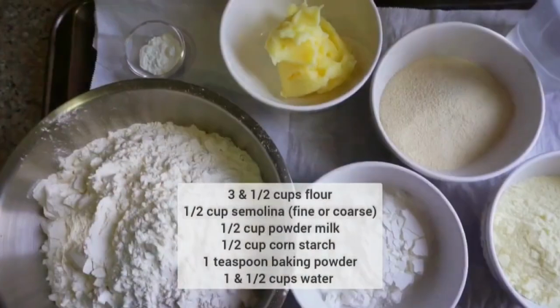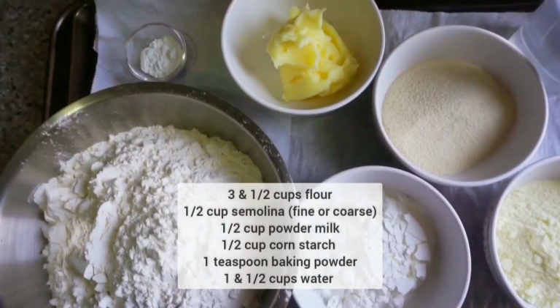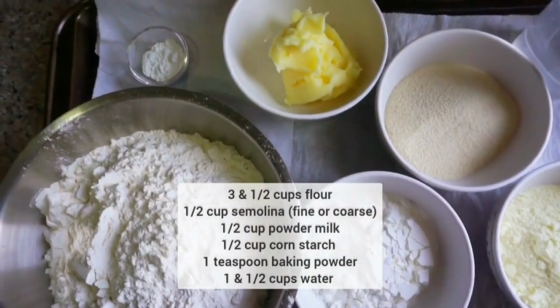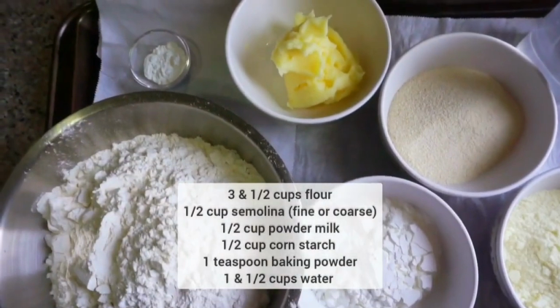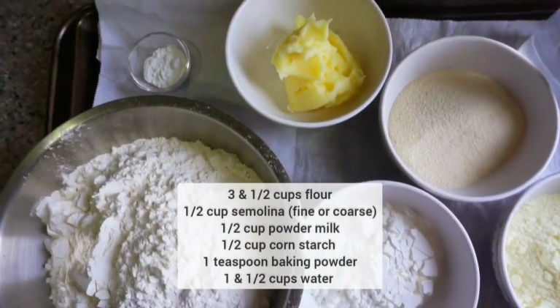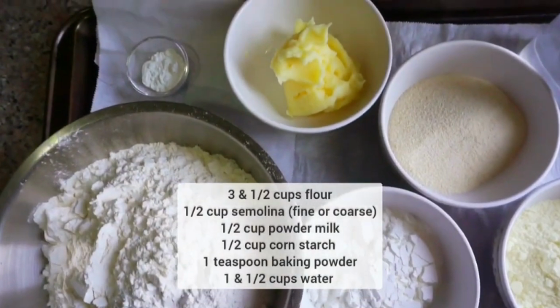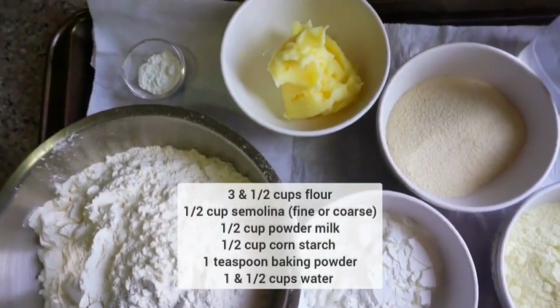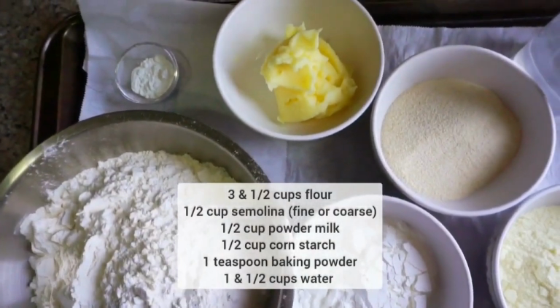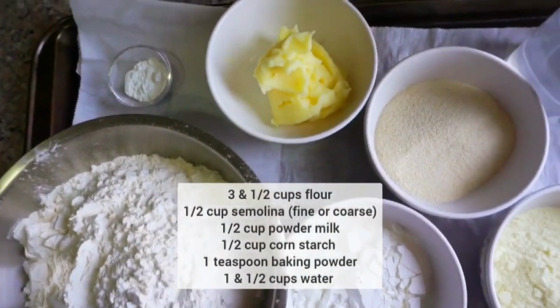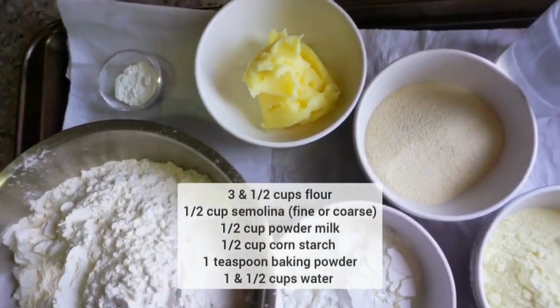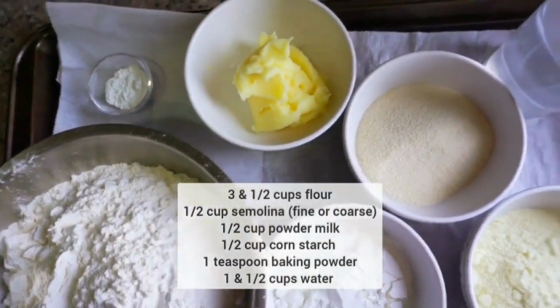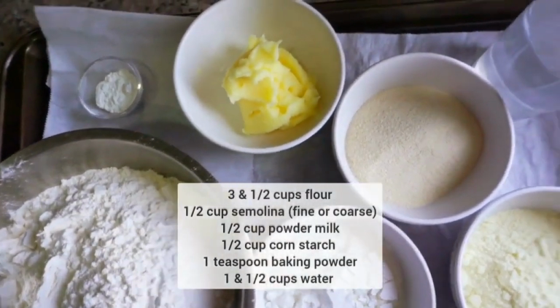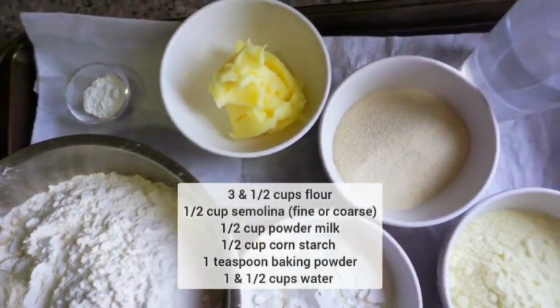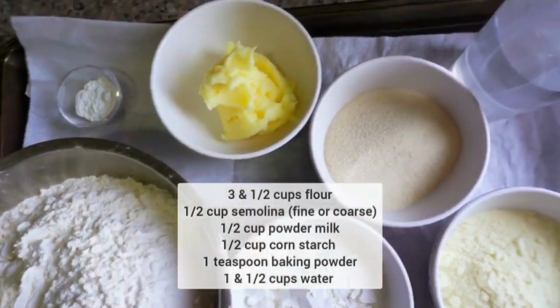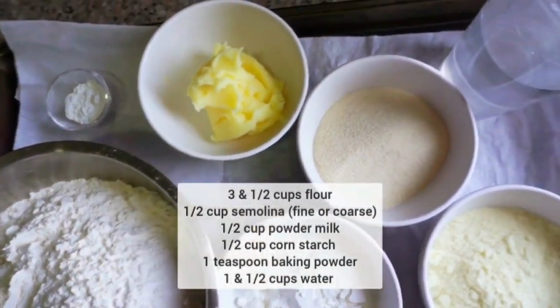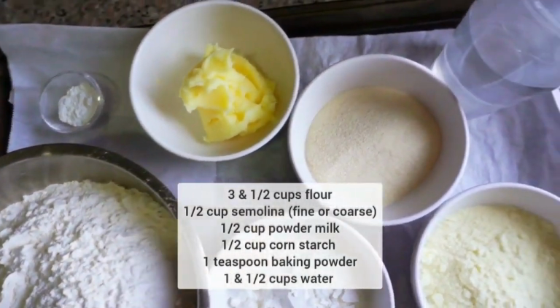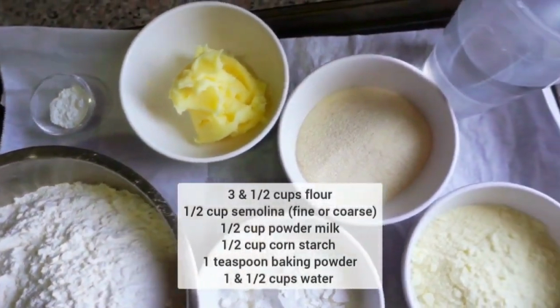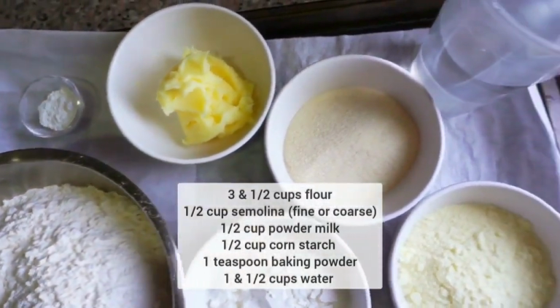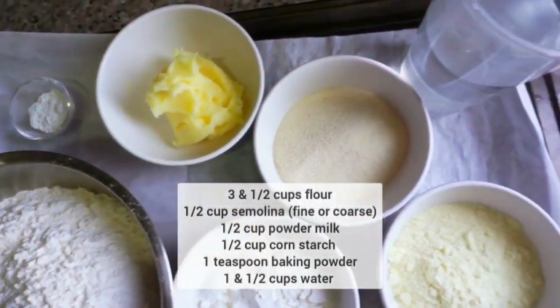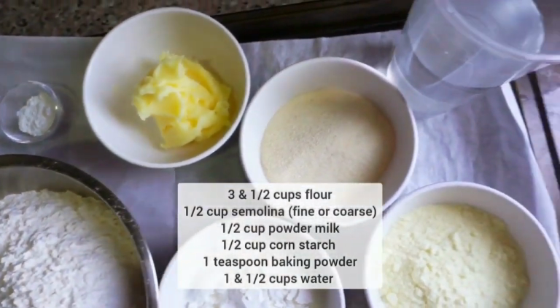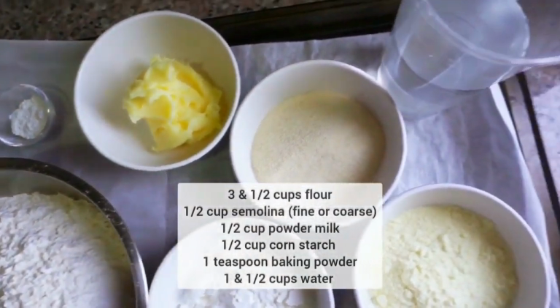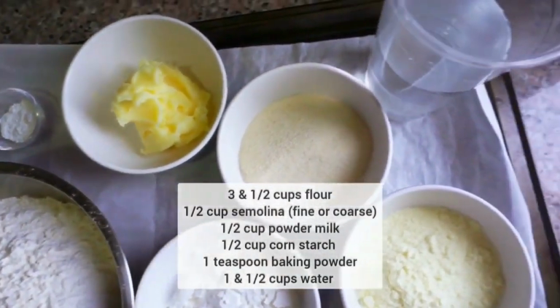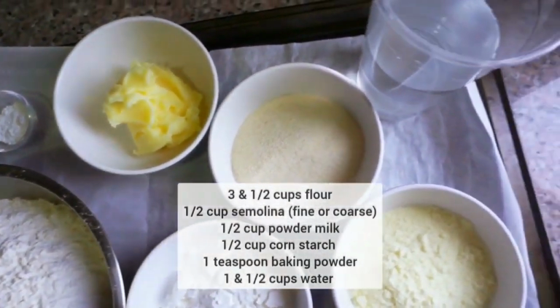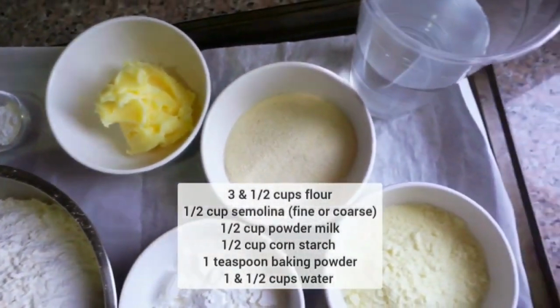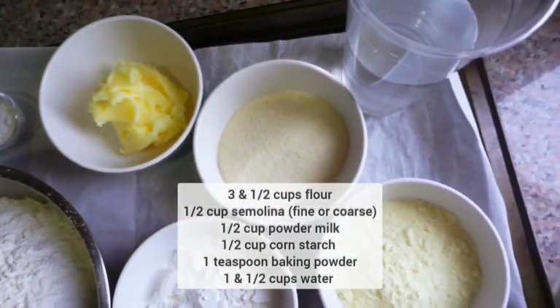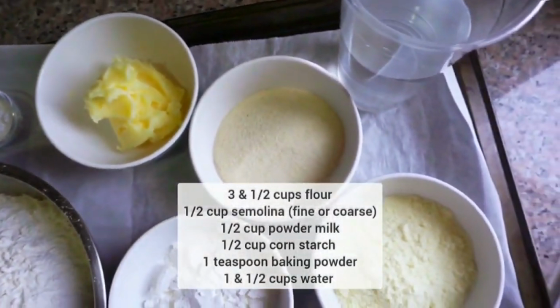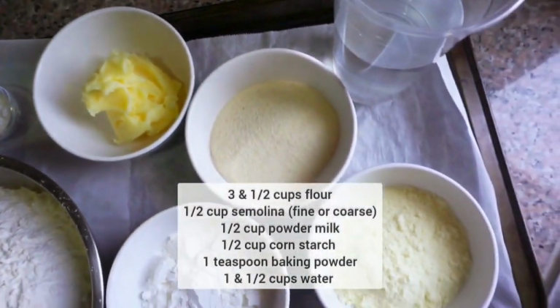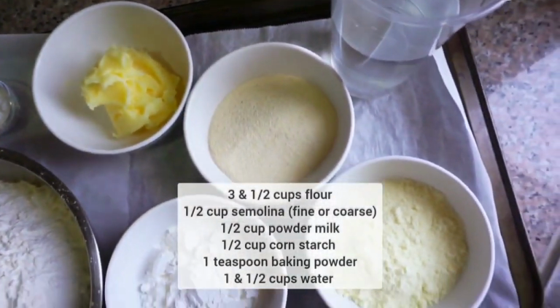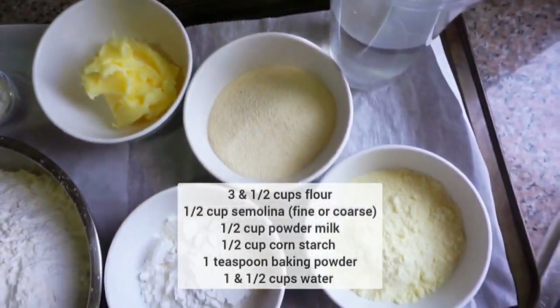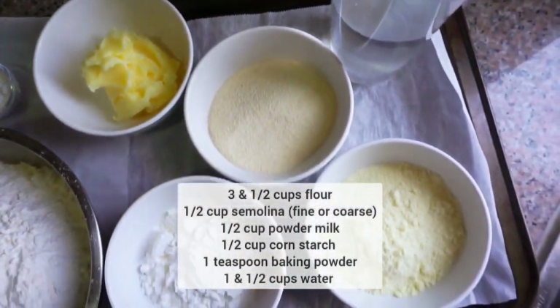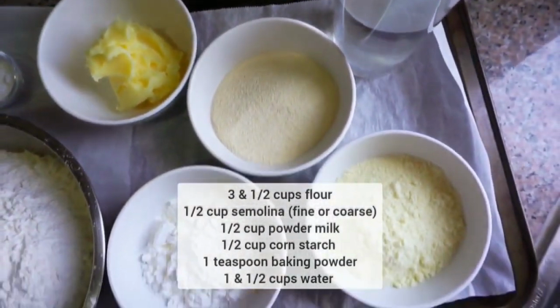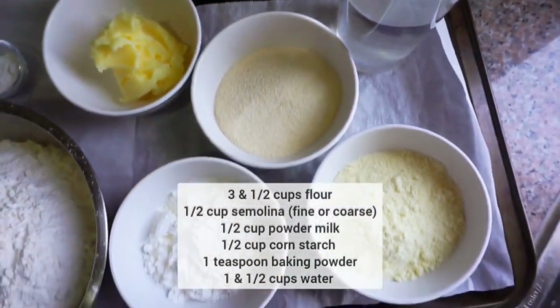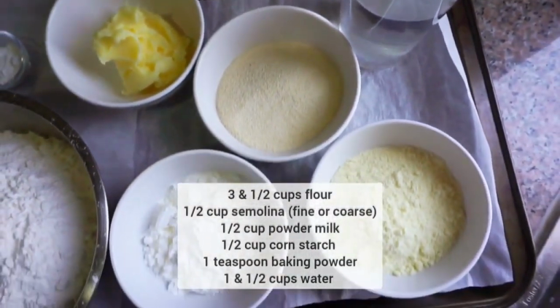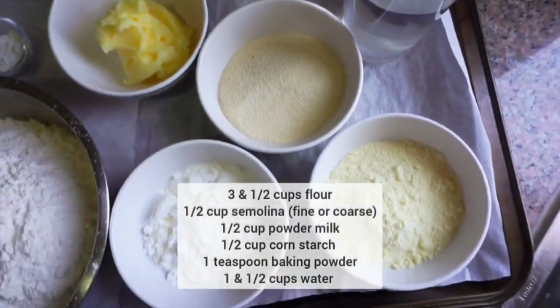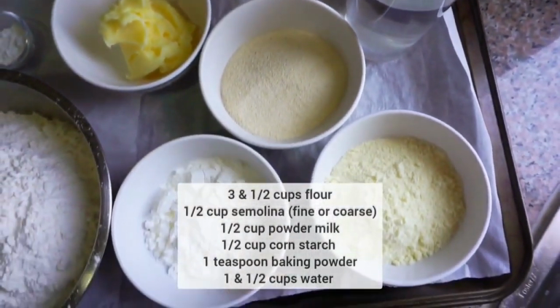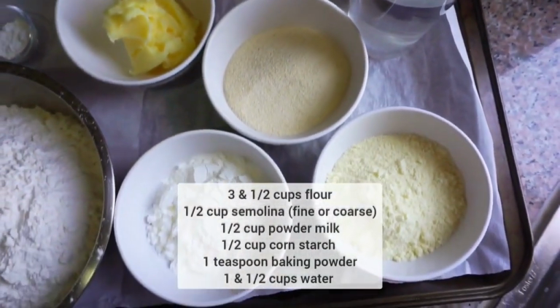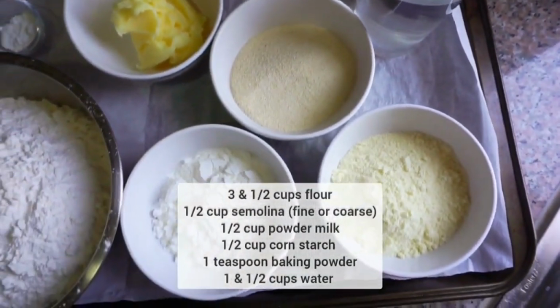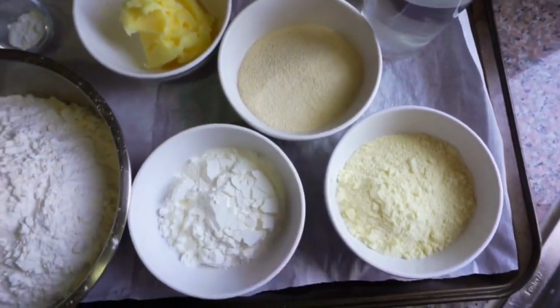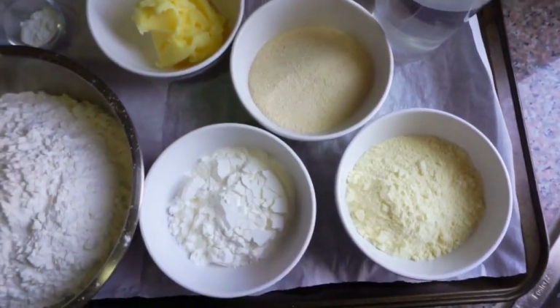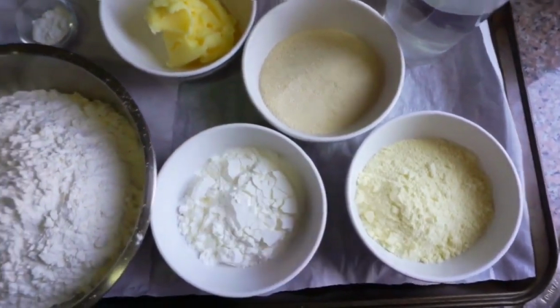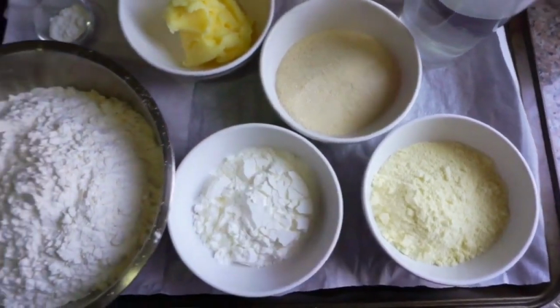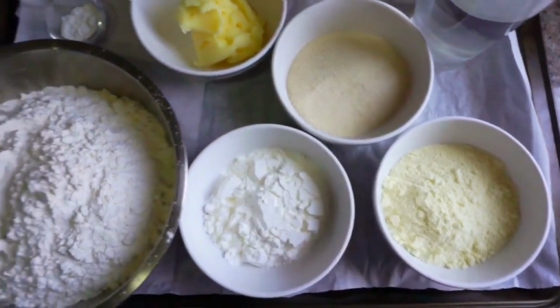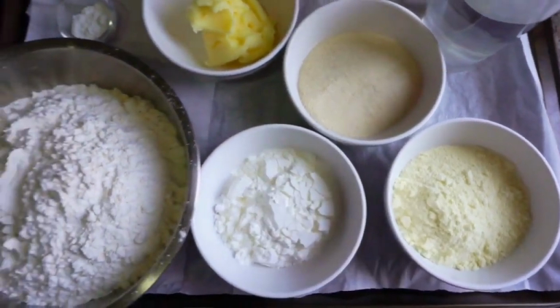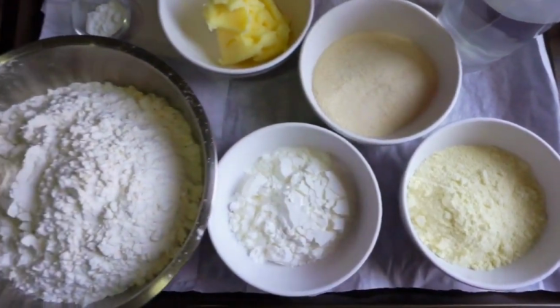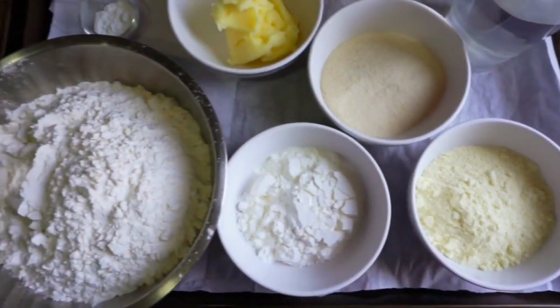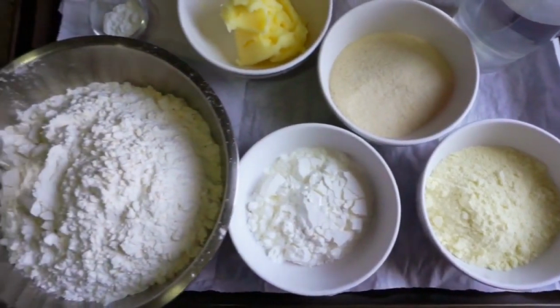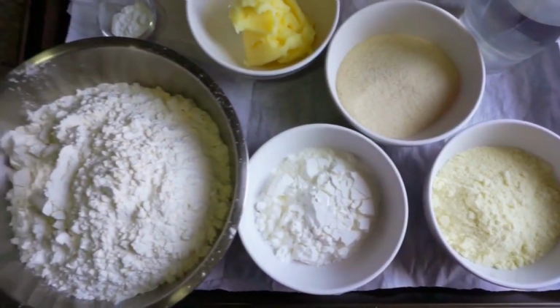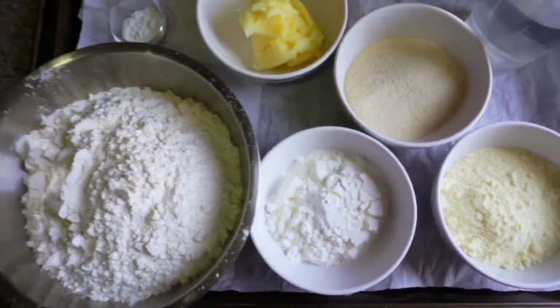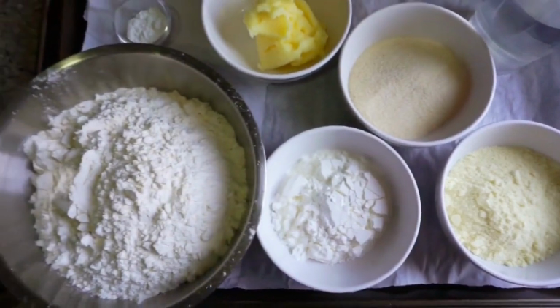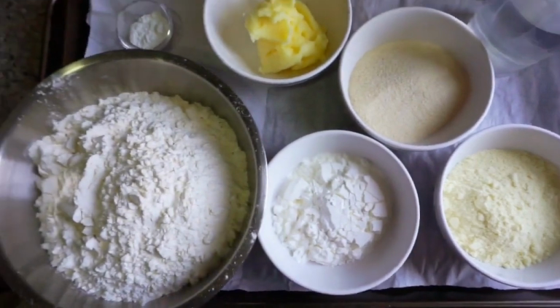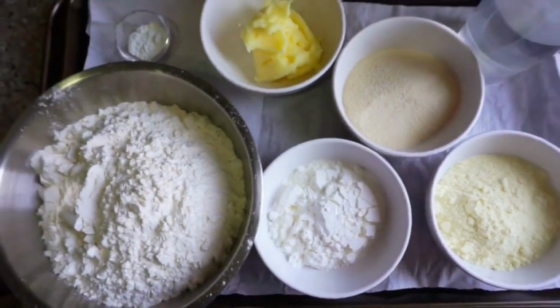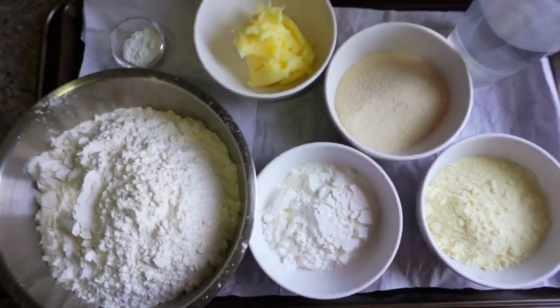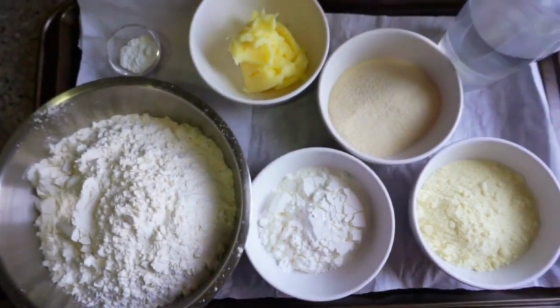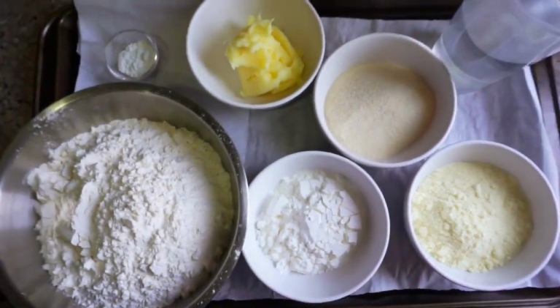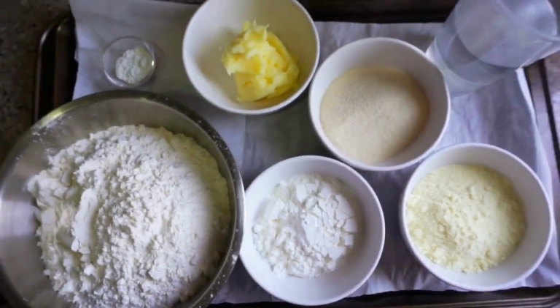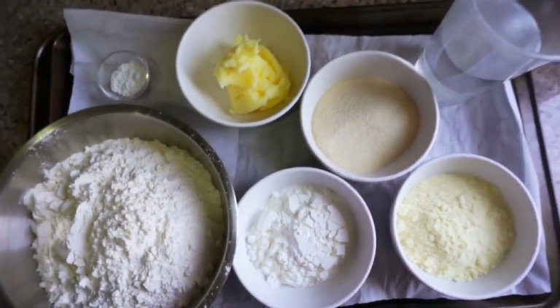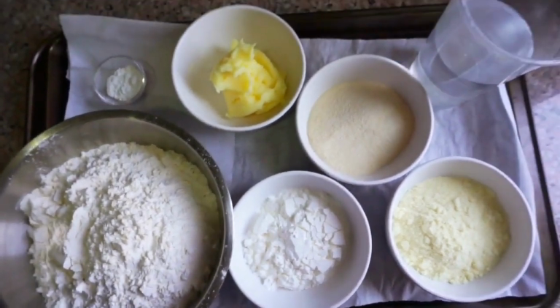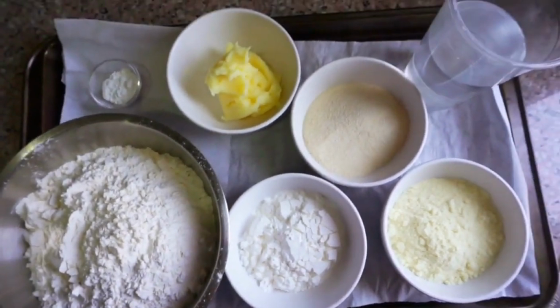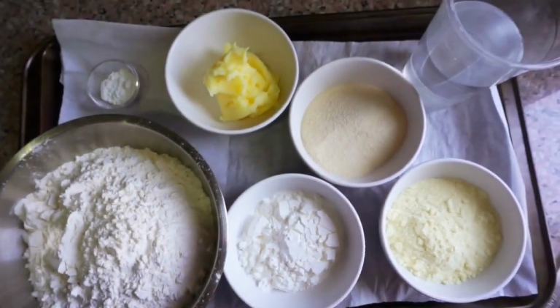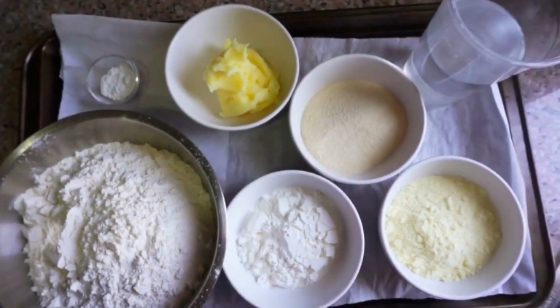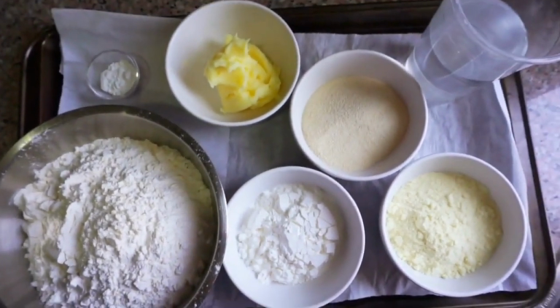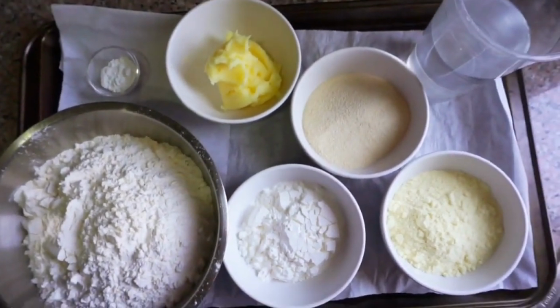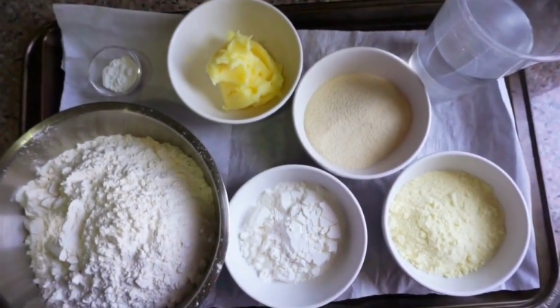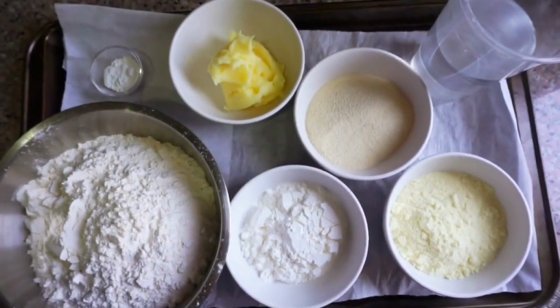All right everyone, let's get started on the feta cake knaffa. We're going to need a few simple ingredients that we're going to combine in a large bowl to form a dough.